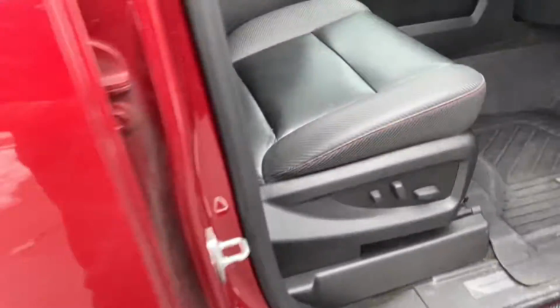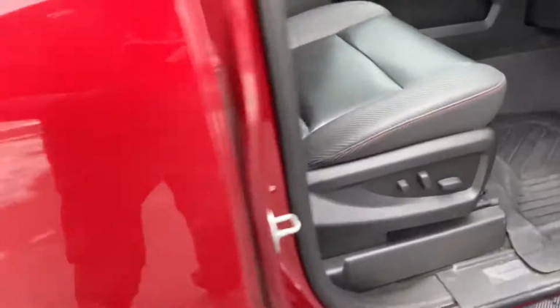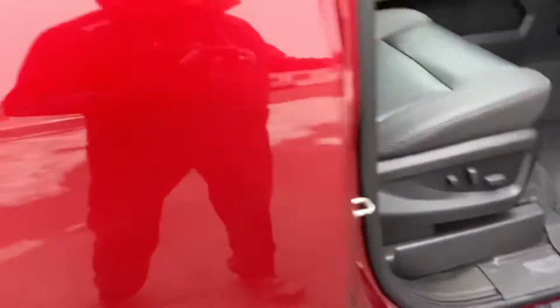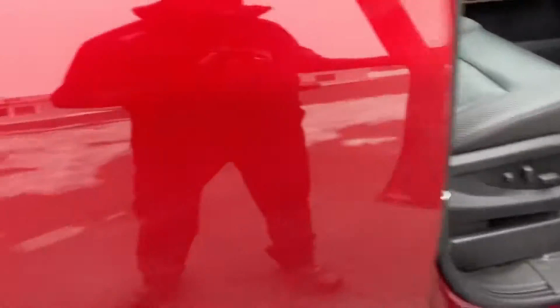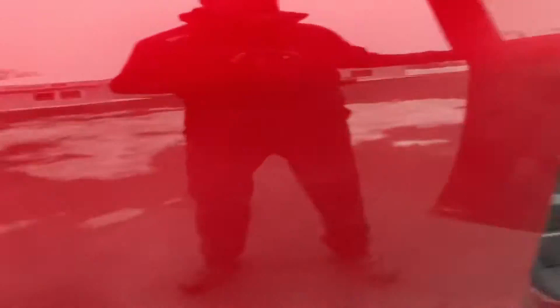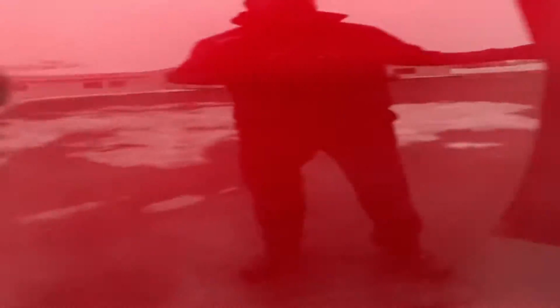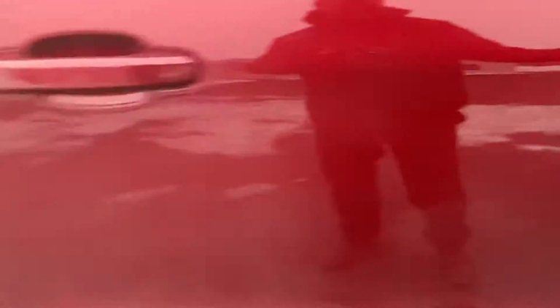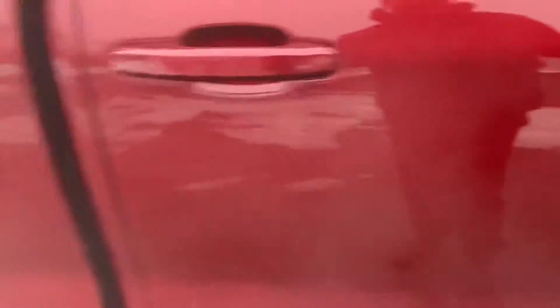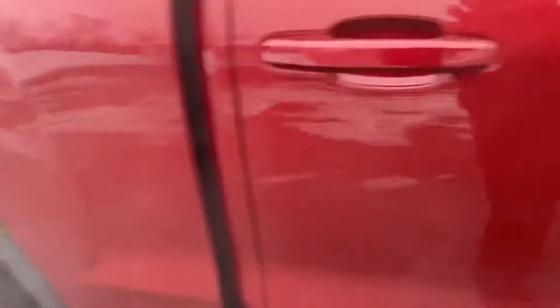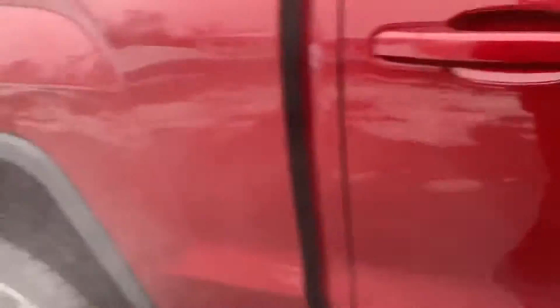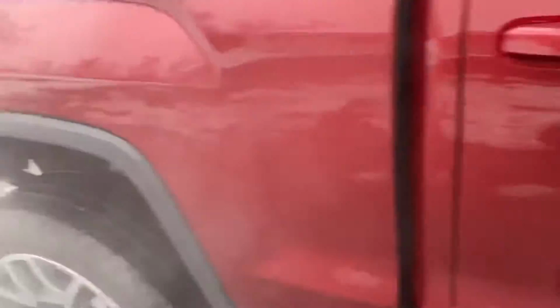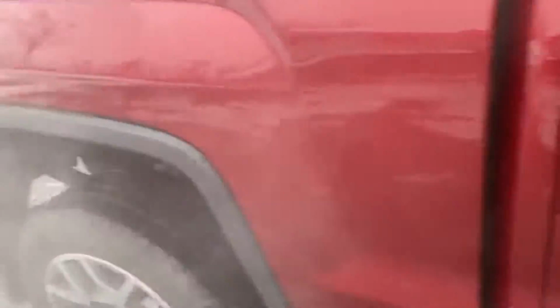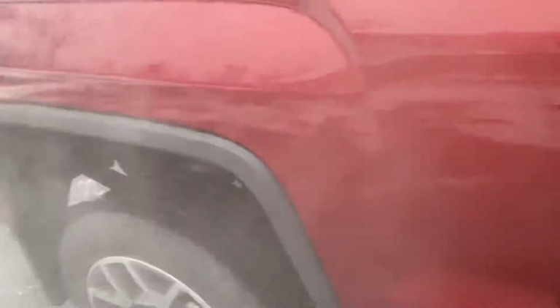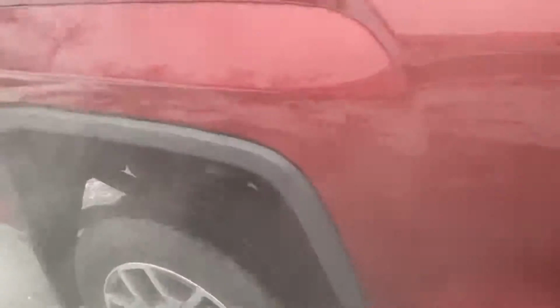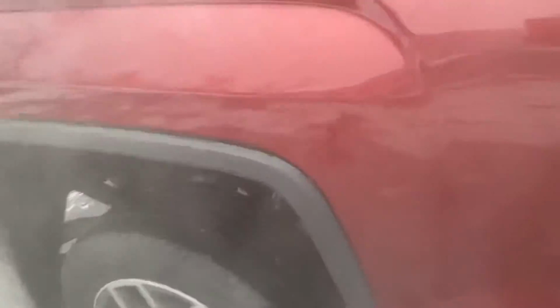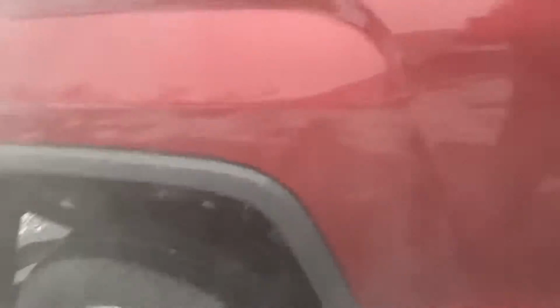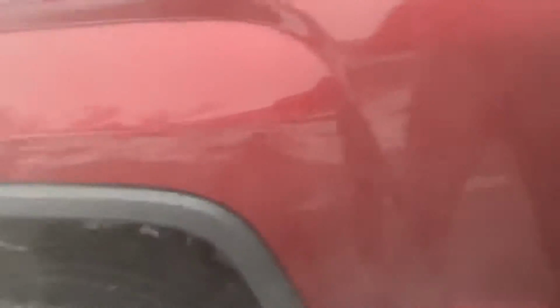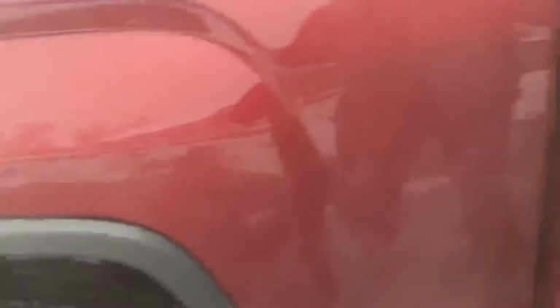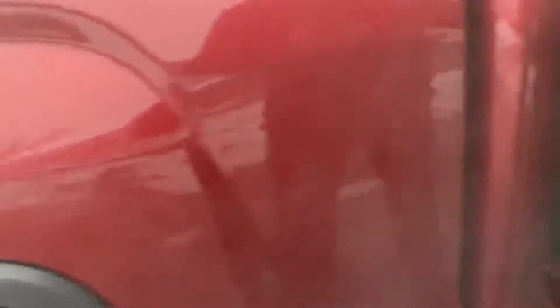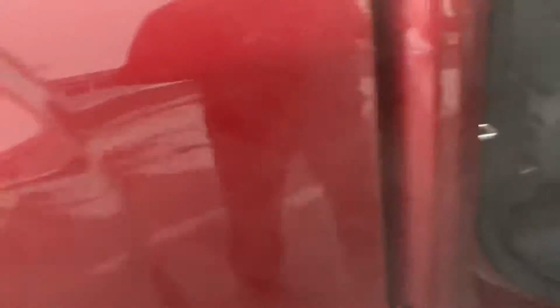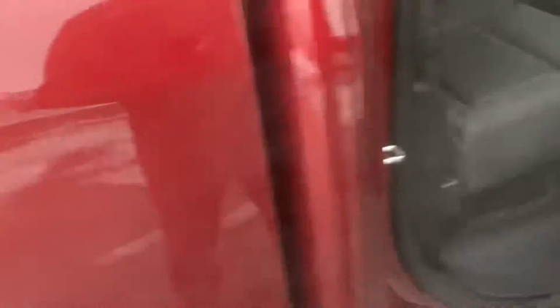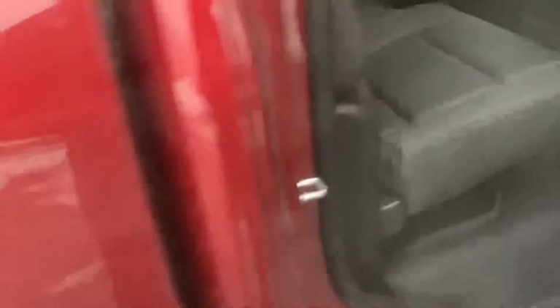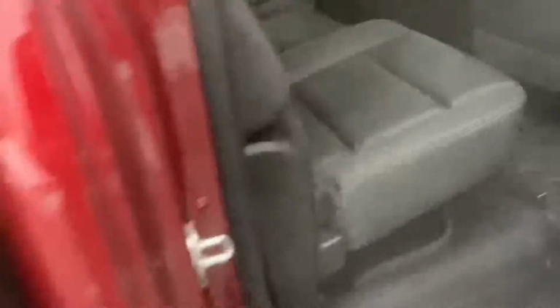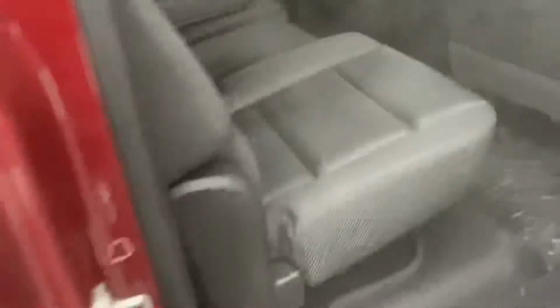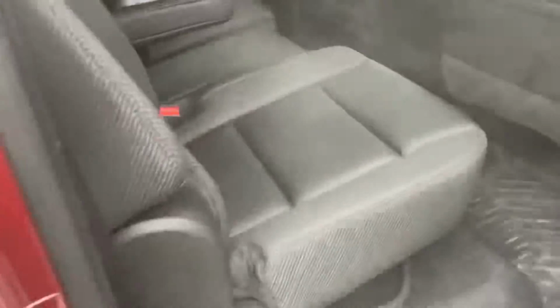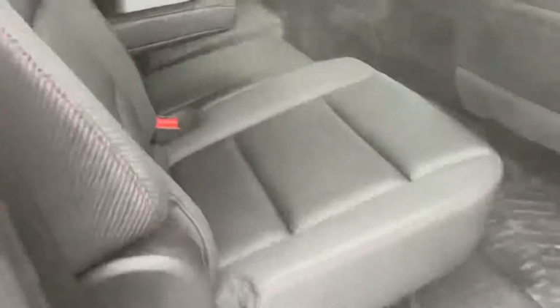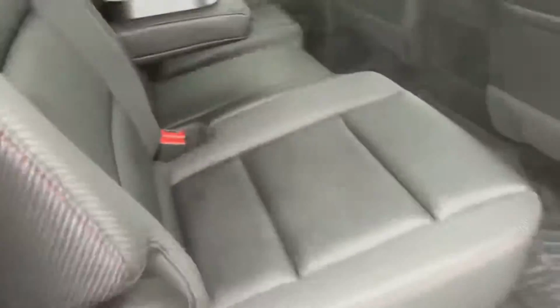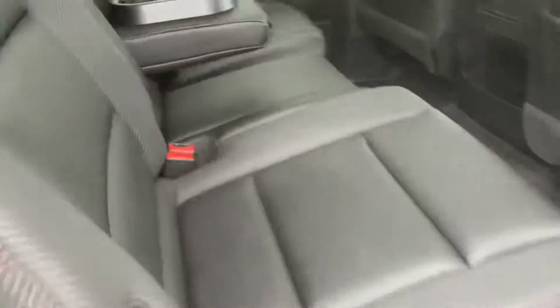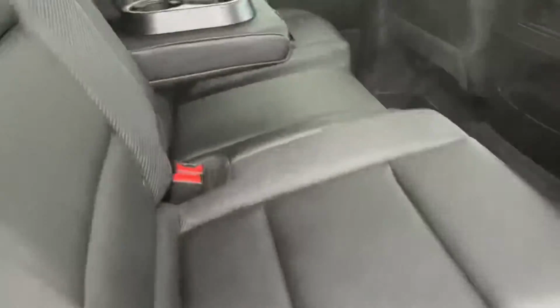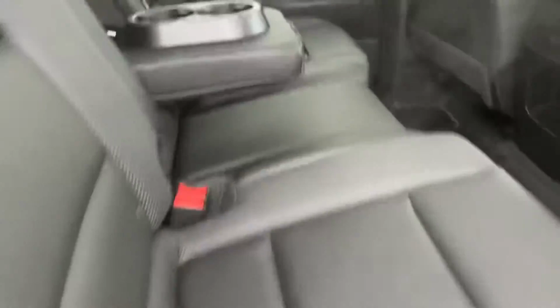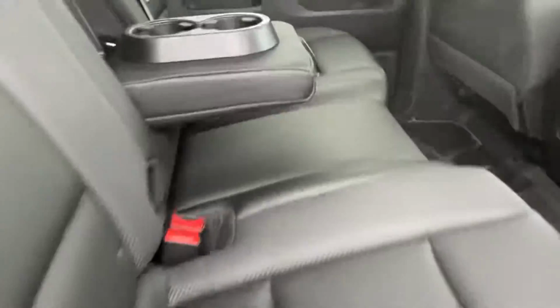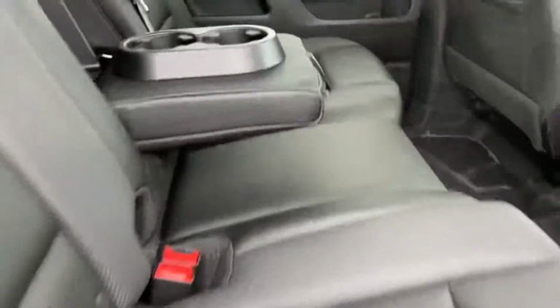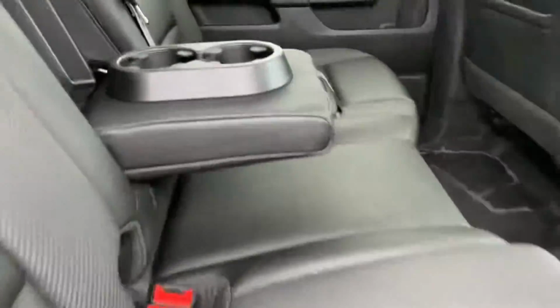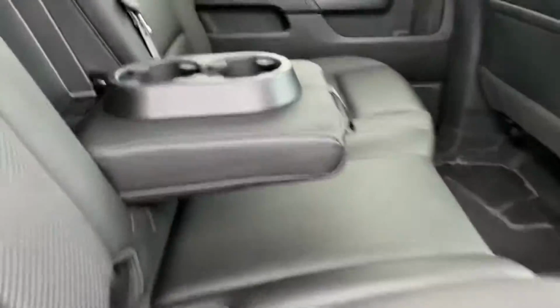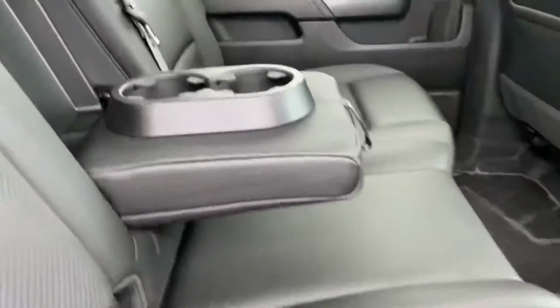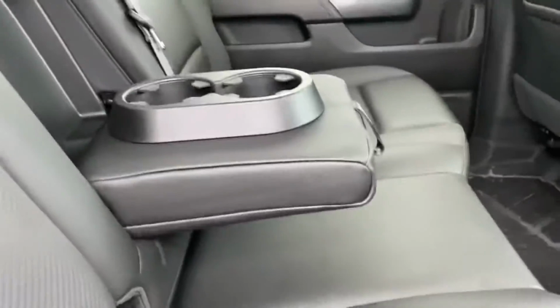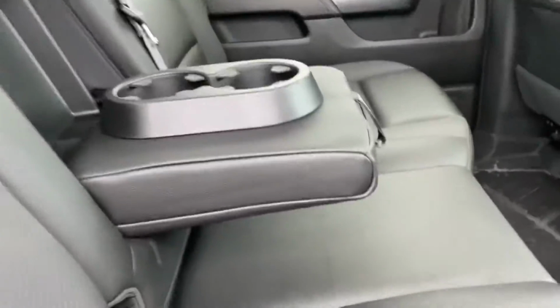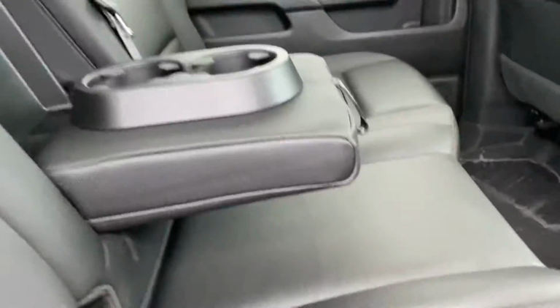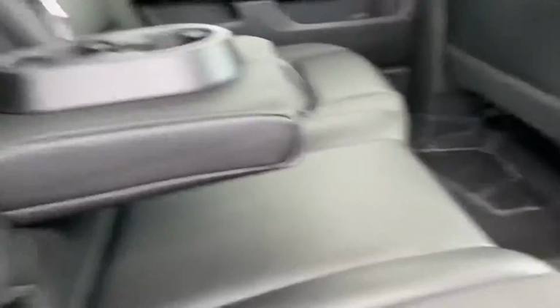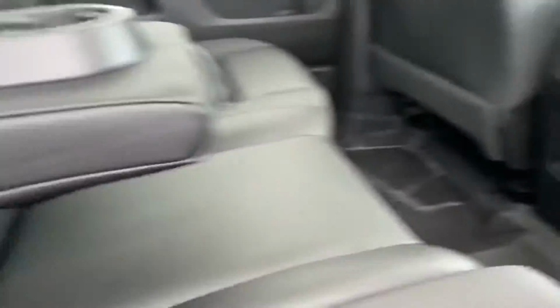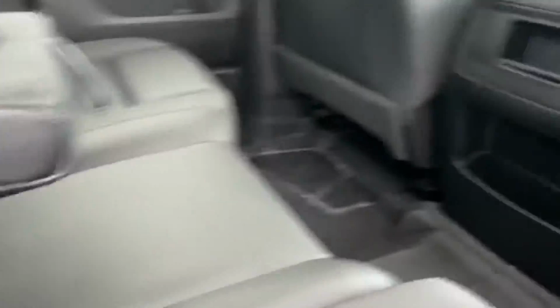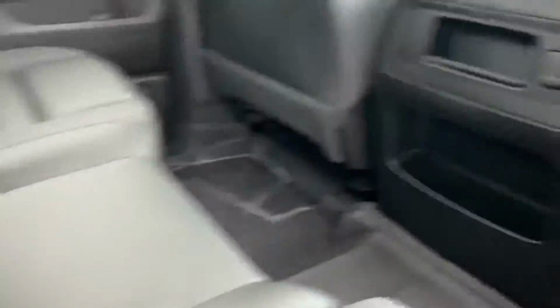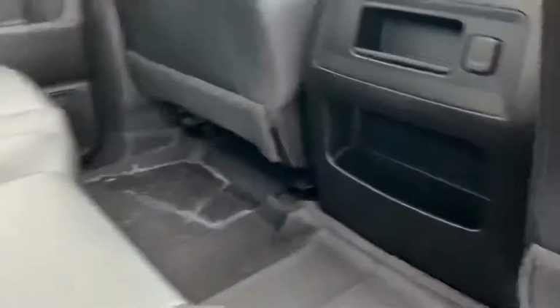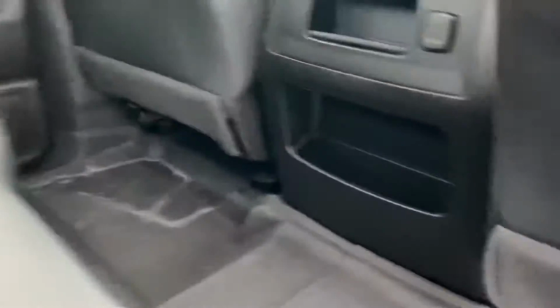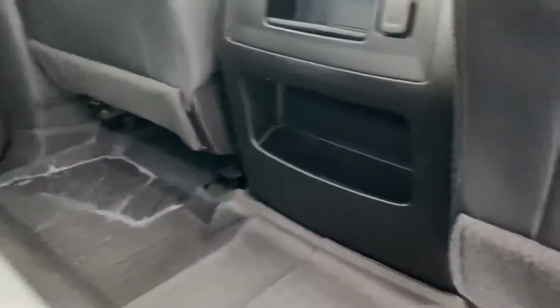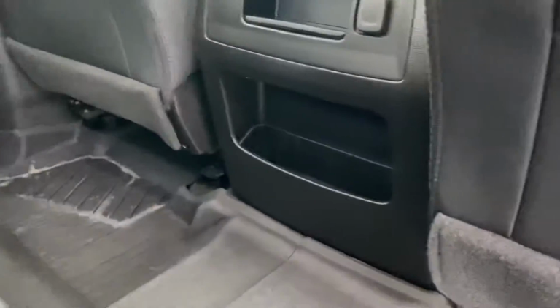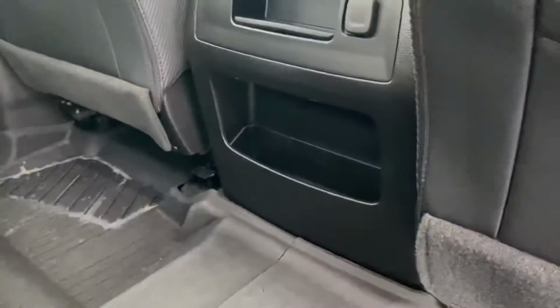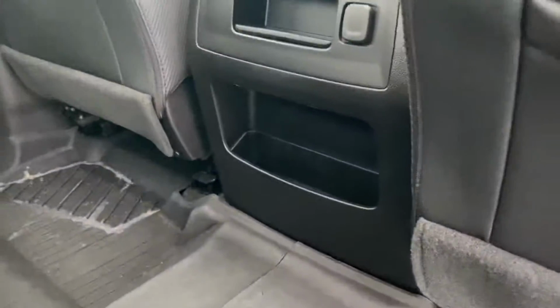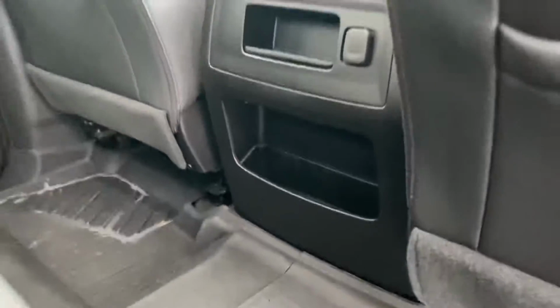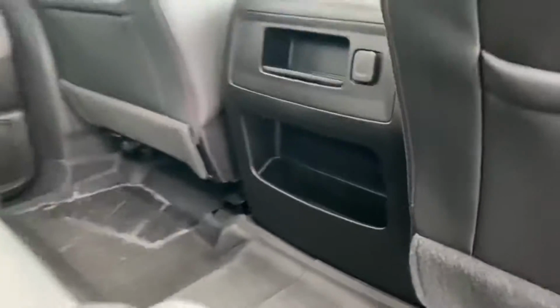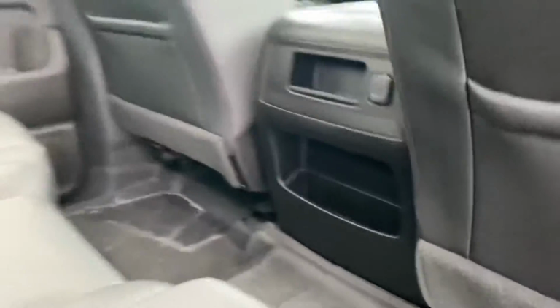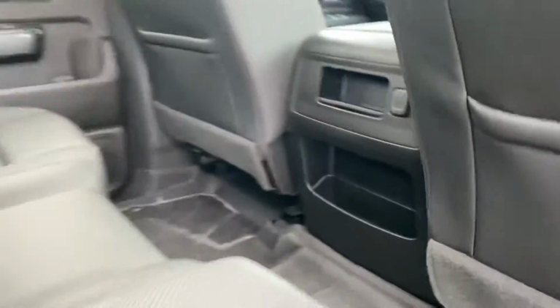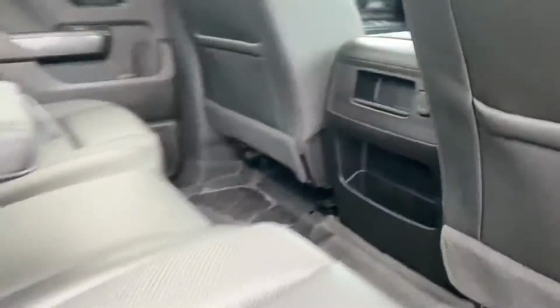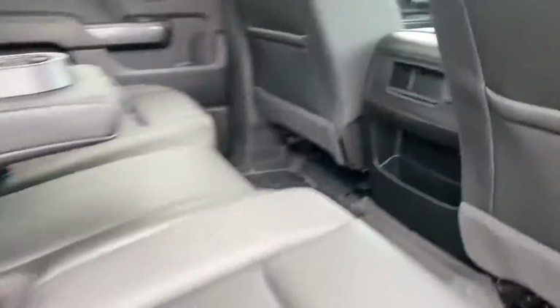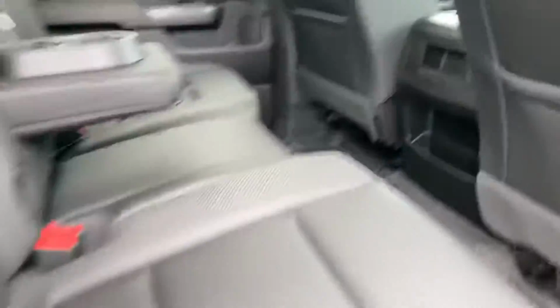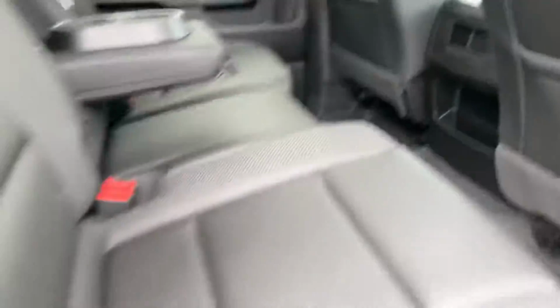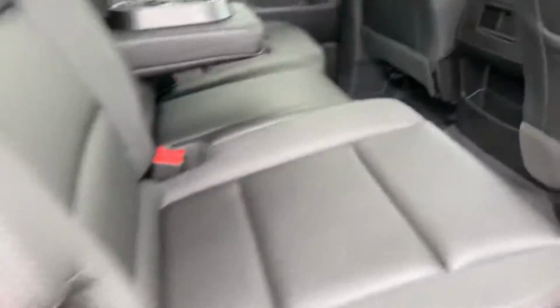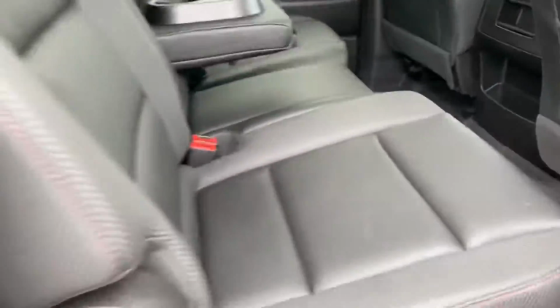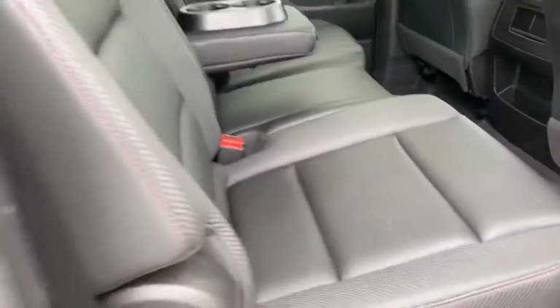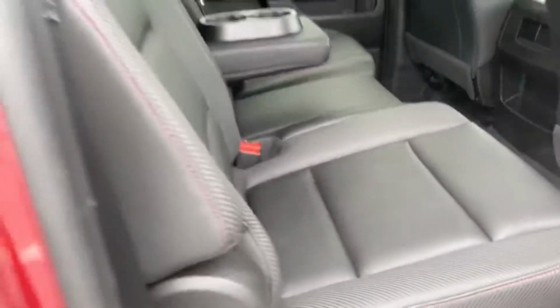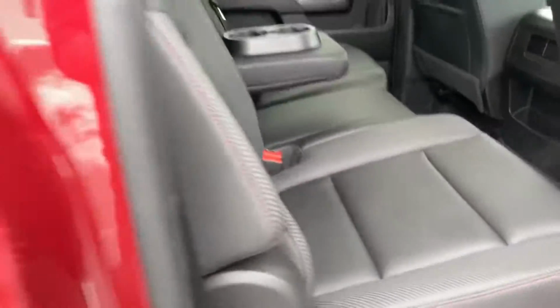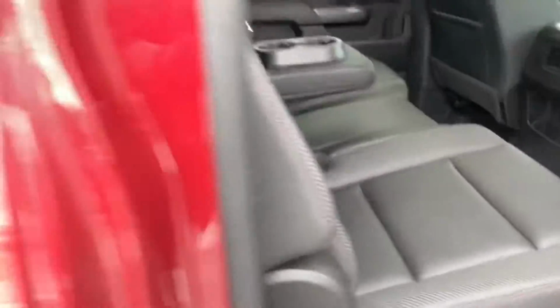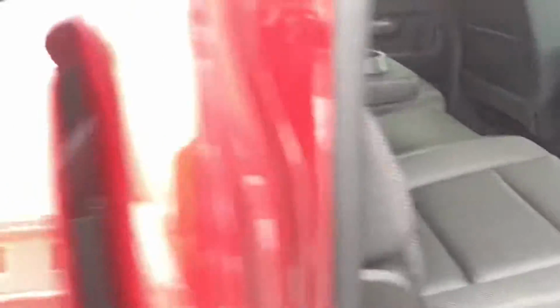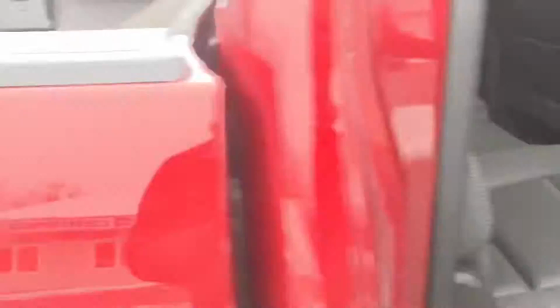This is the five passenger version of course, with a center console and lots of extra storage.